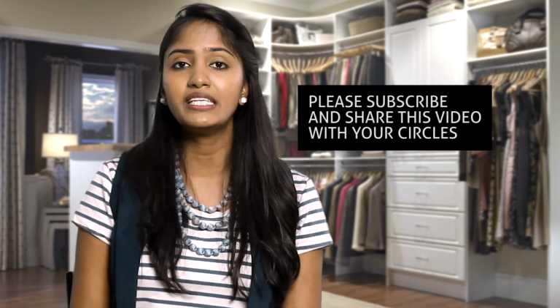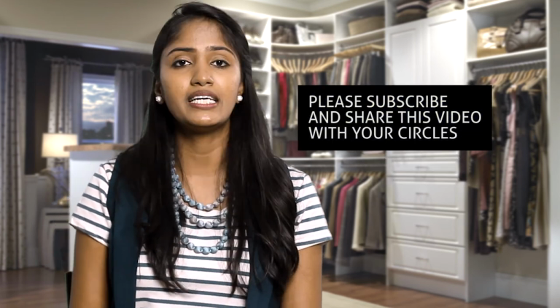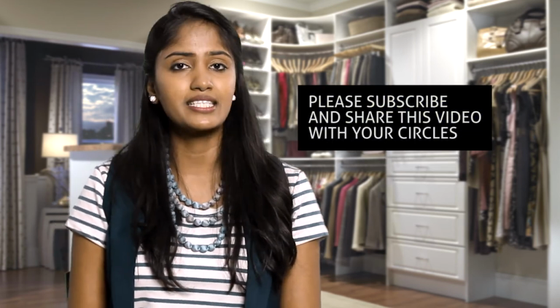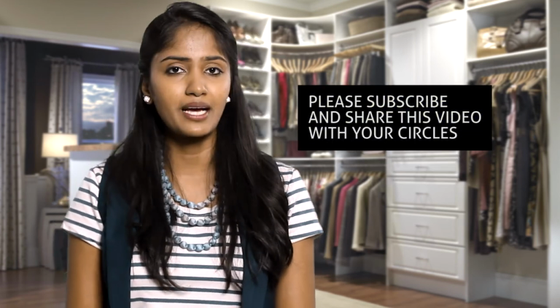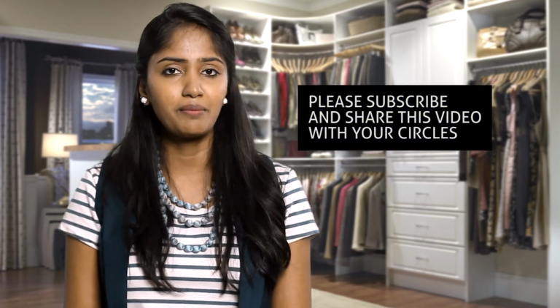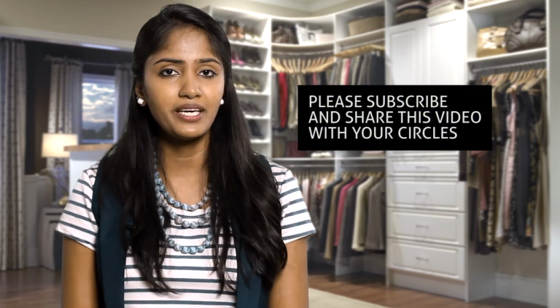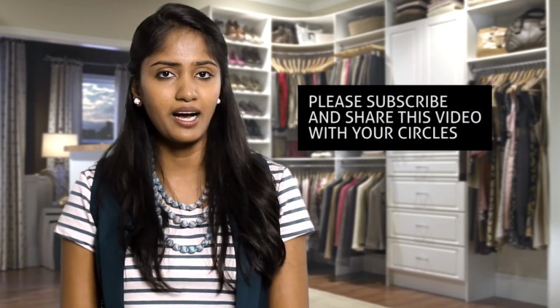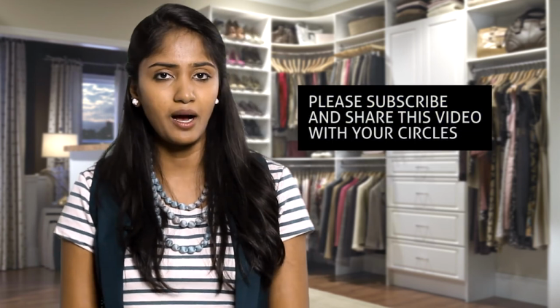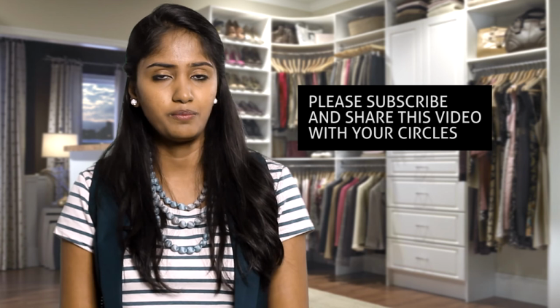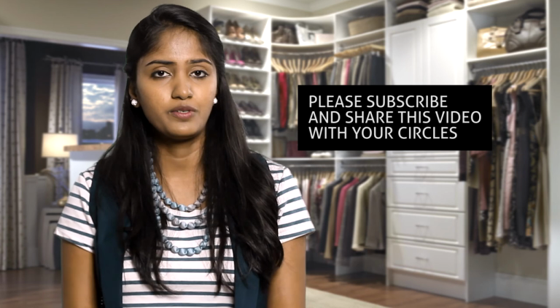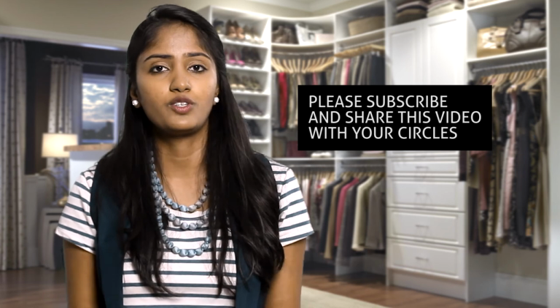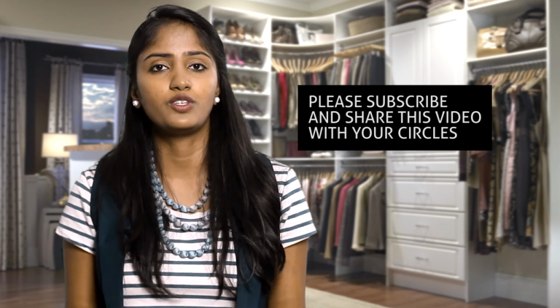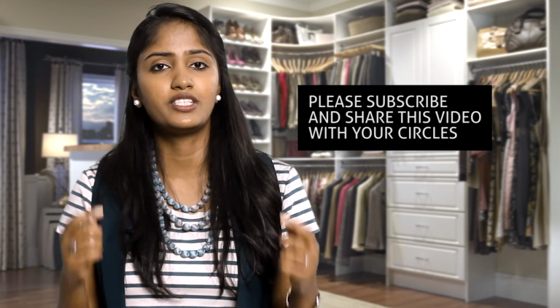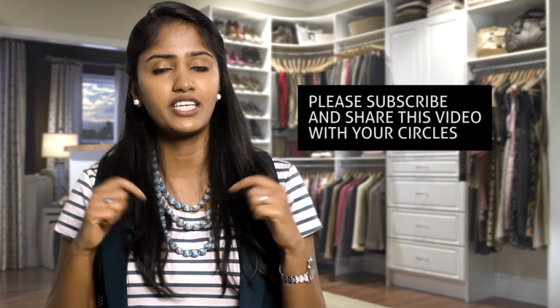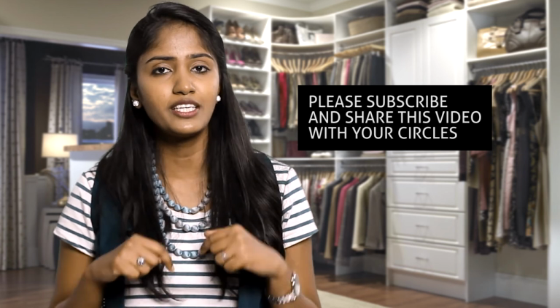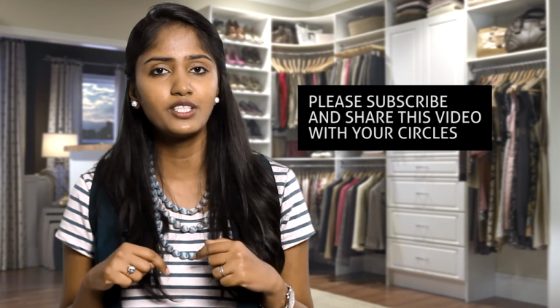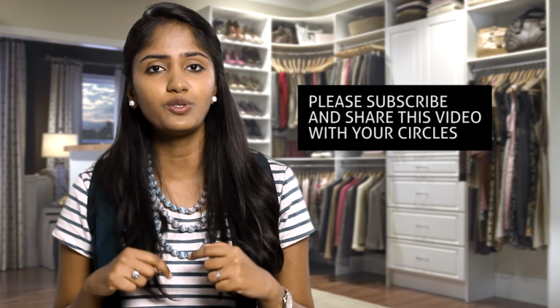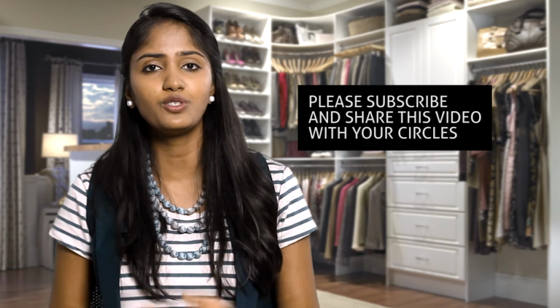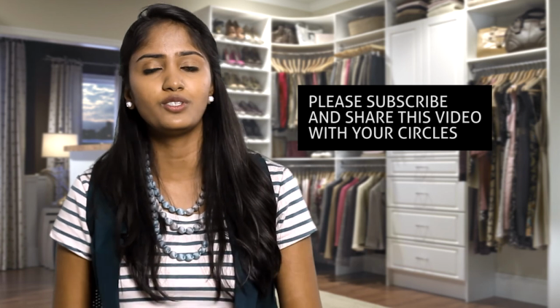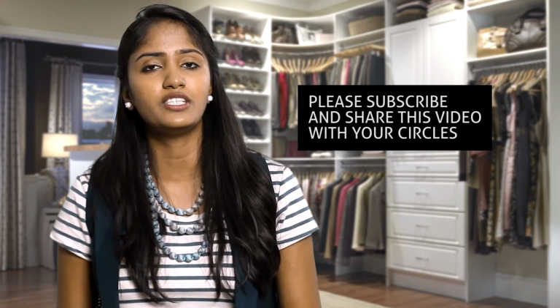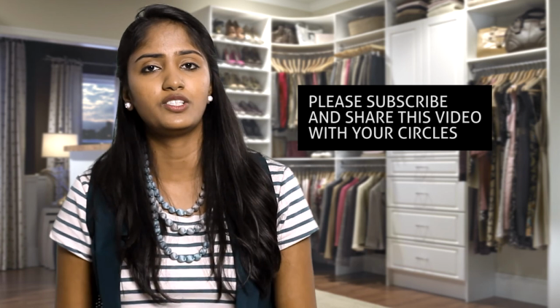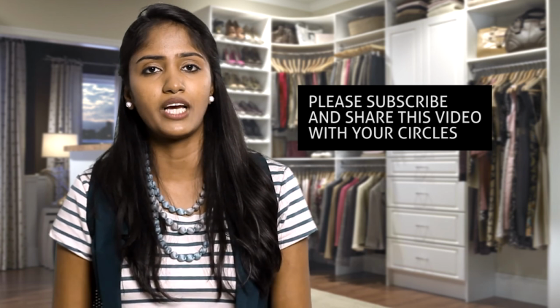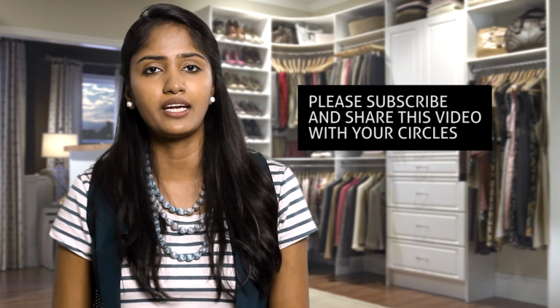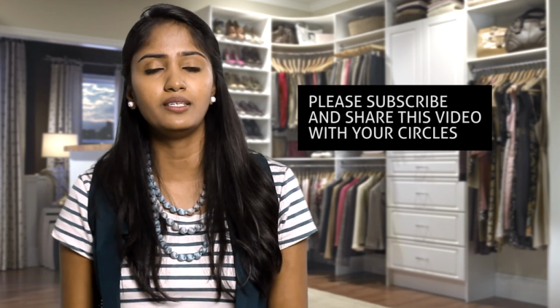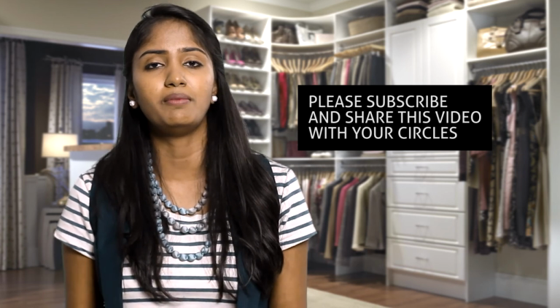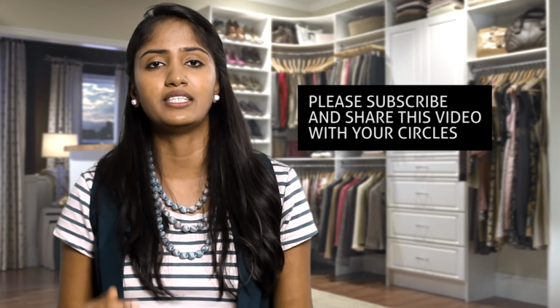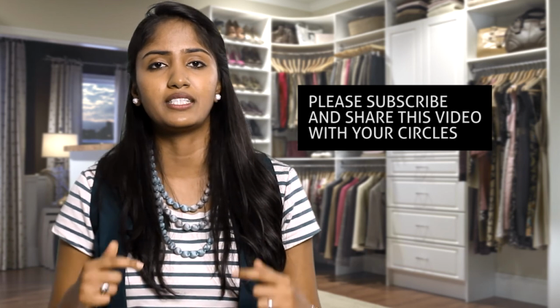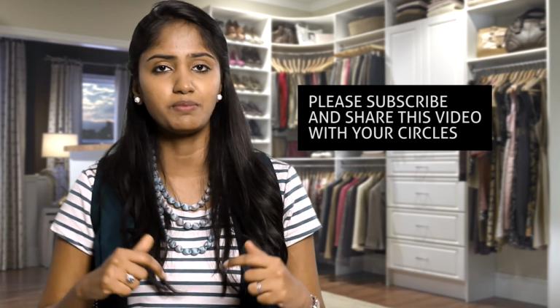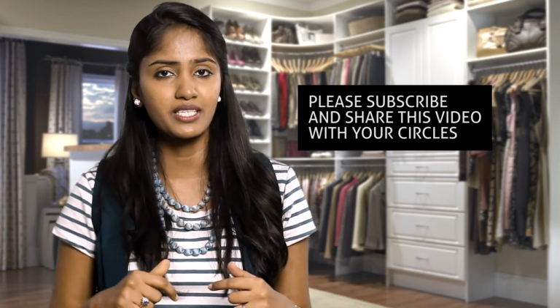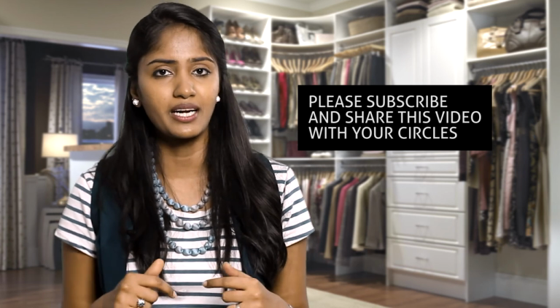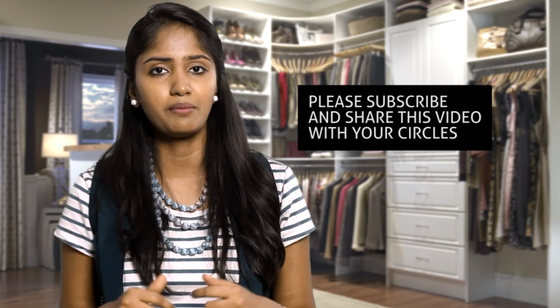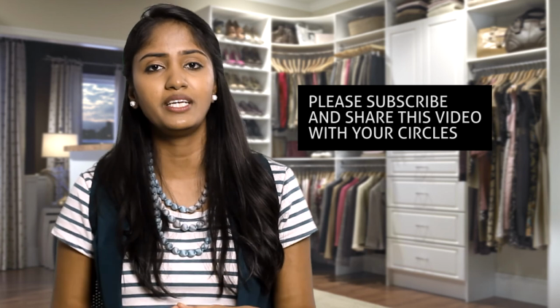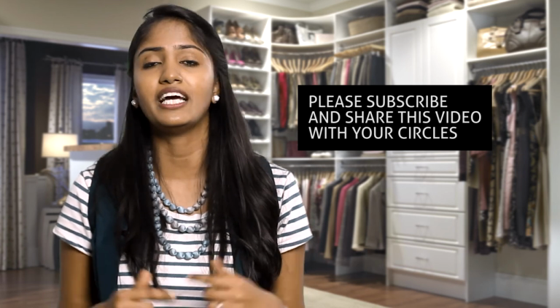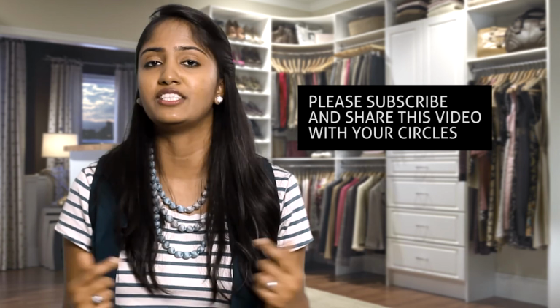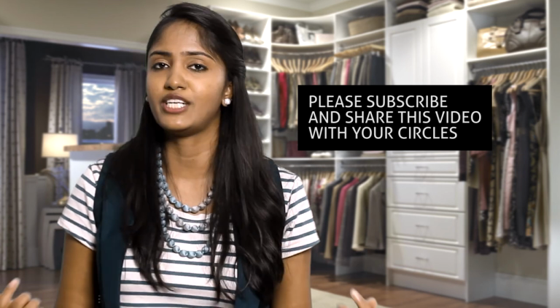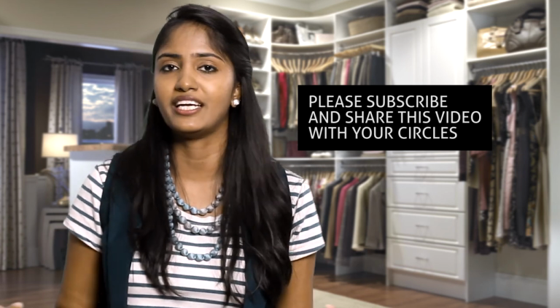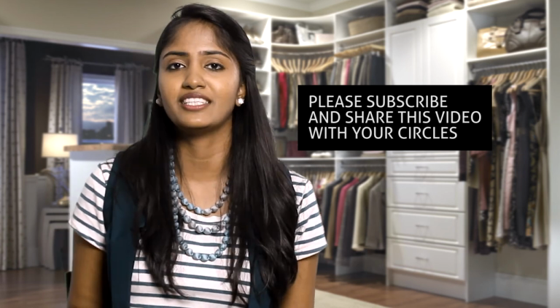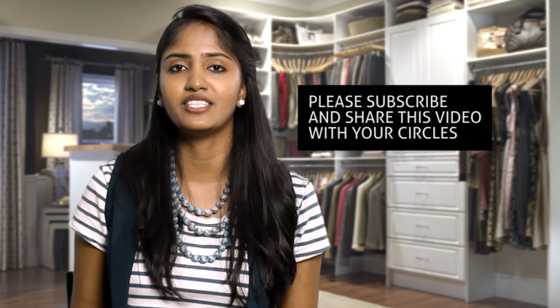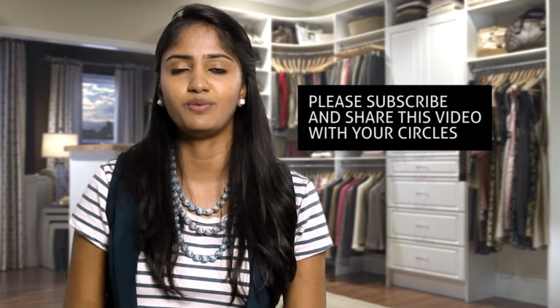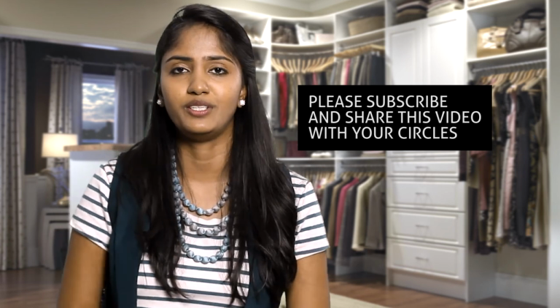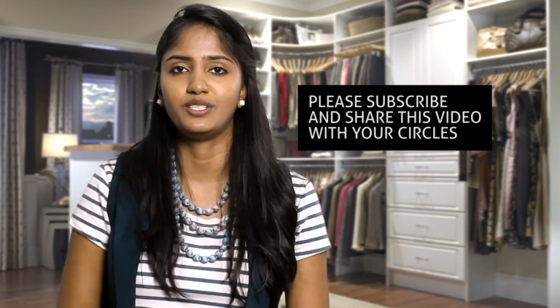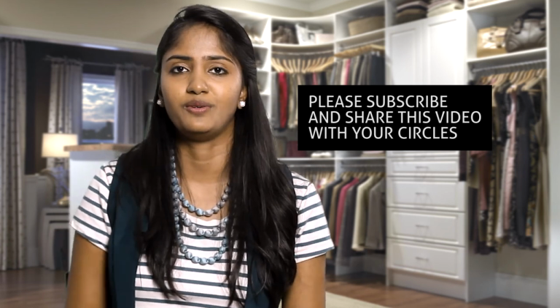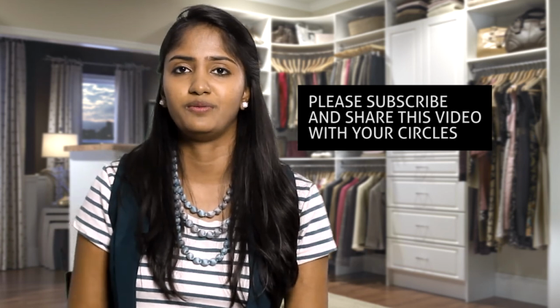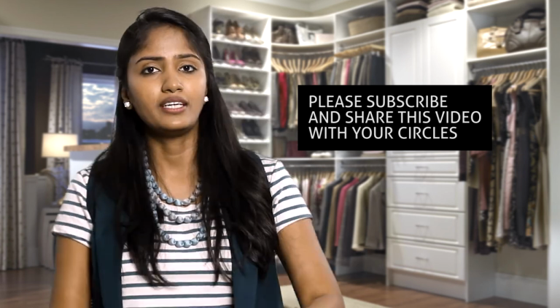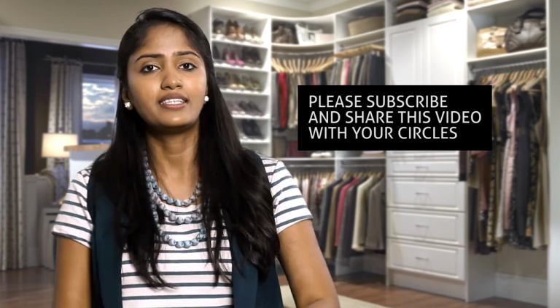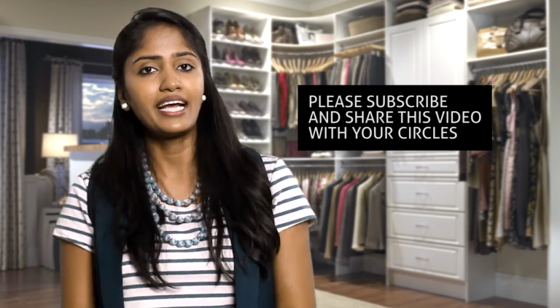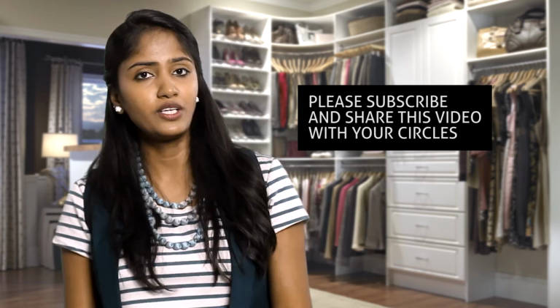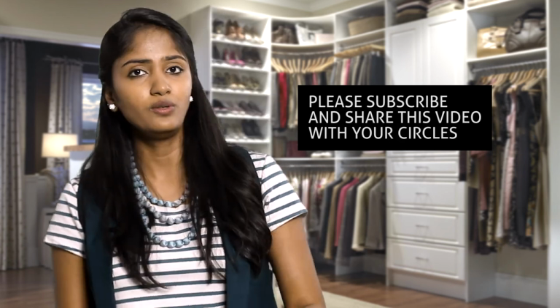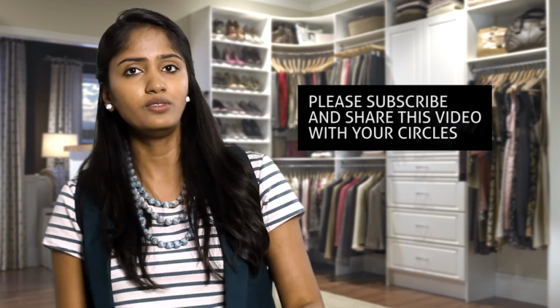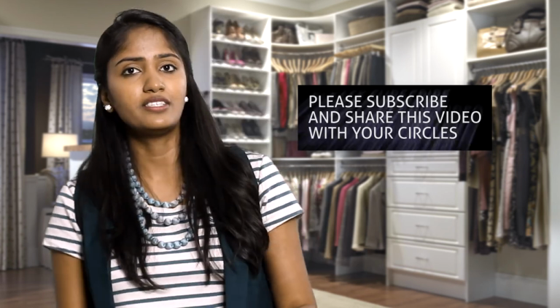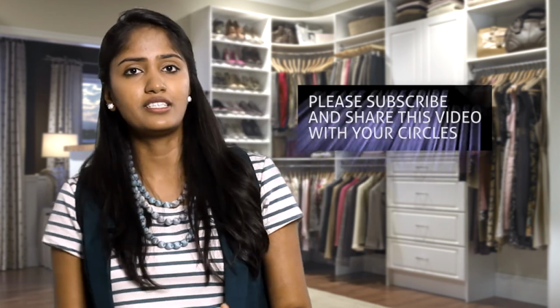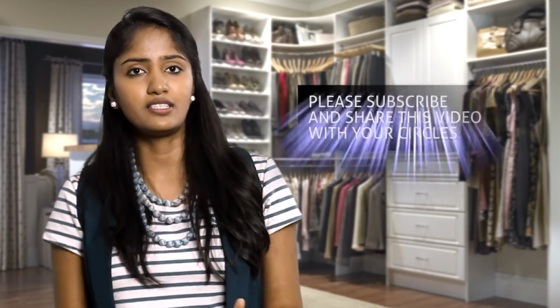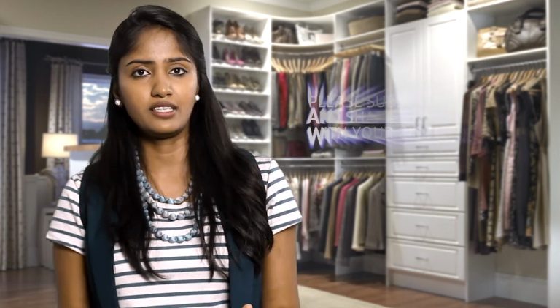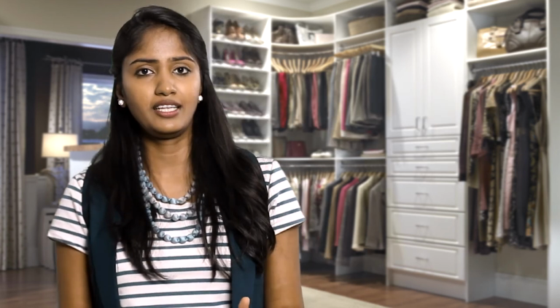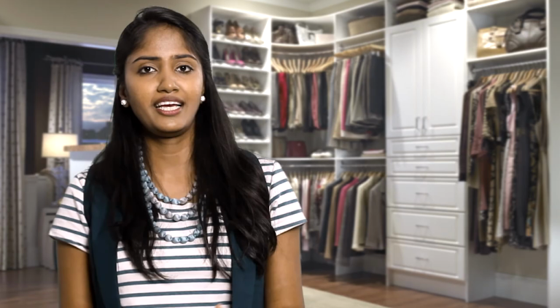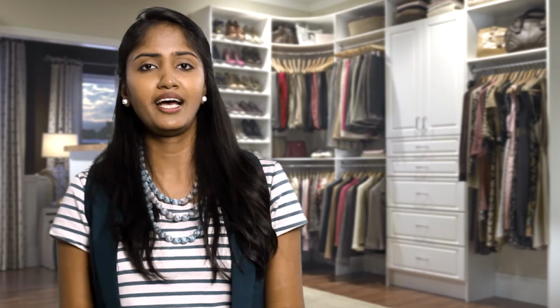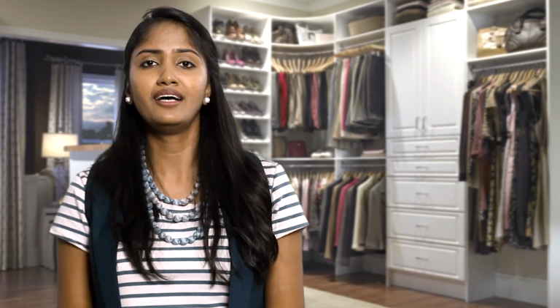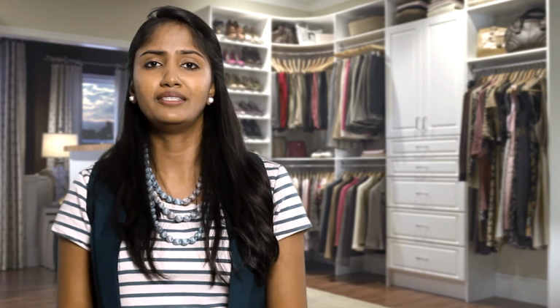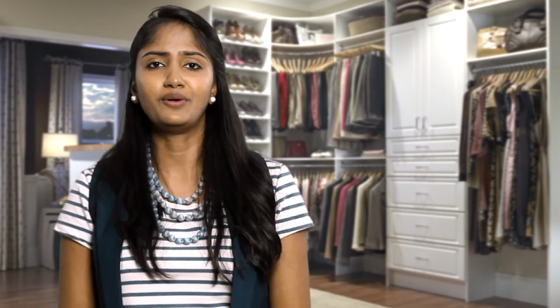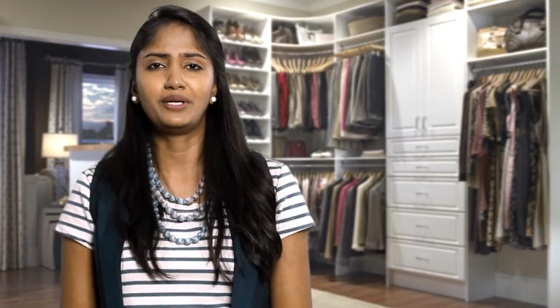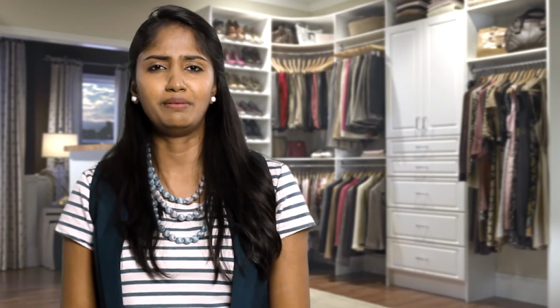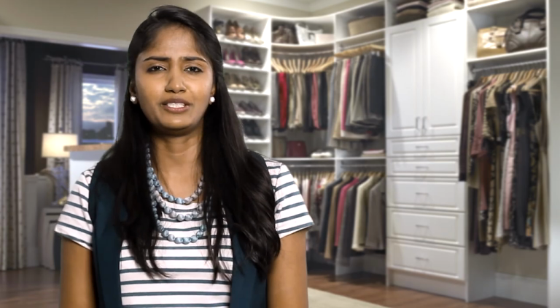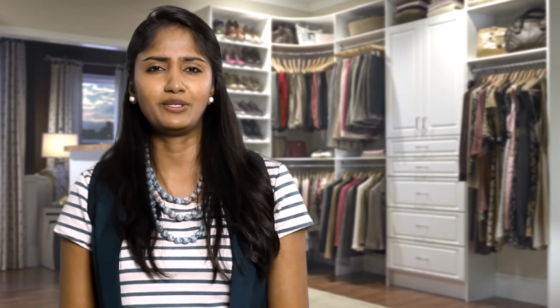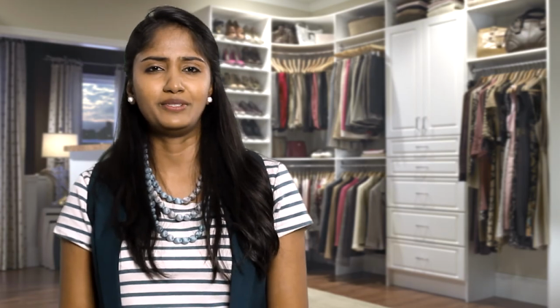Our video for women is coming up, so stay tuned to this channel by subscribing and sharing this video. Thank you — this is Krutika, your image coach.